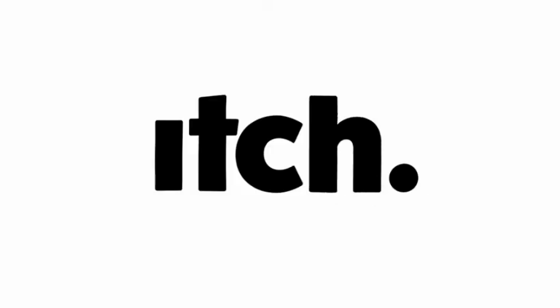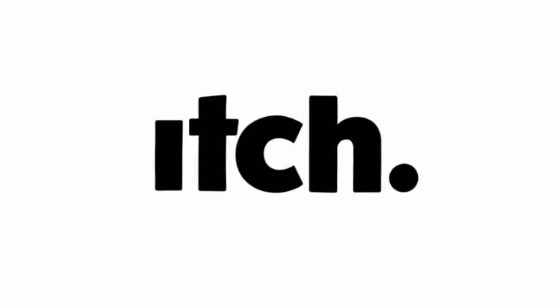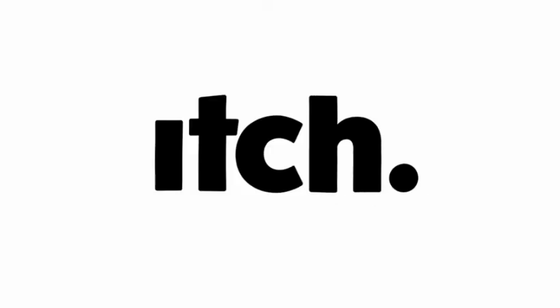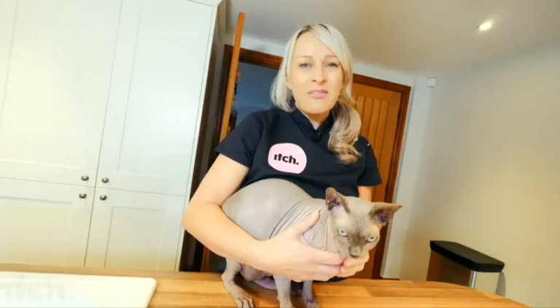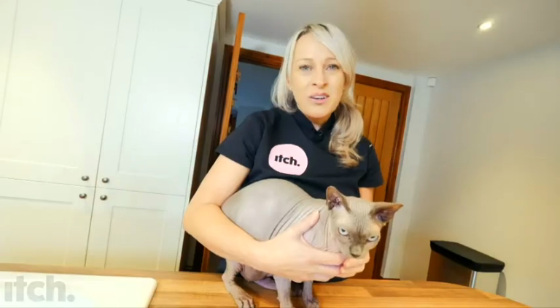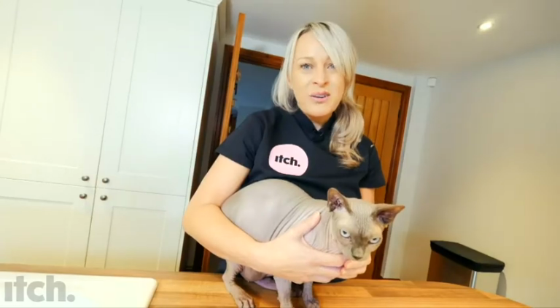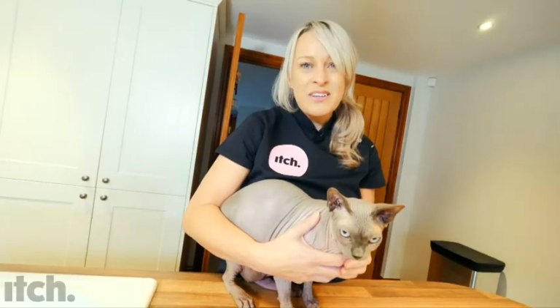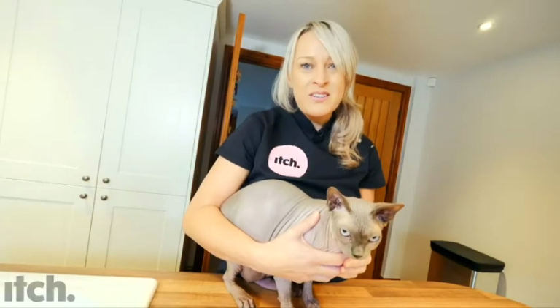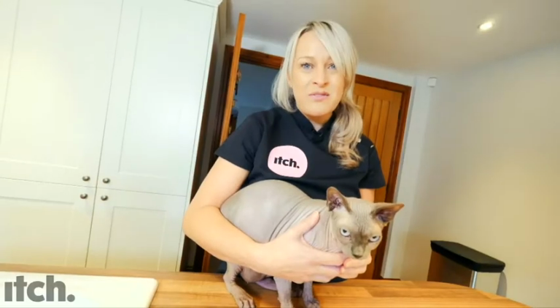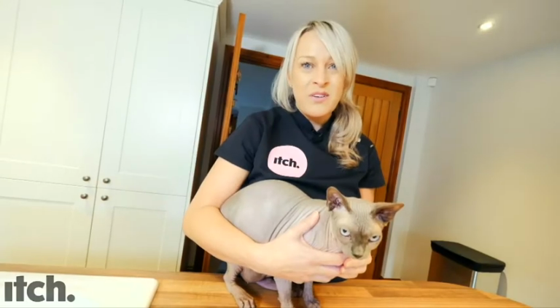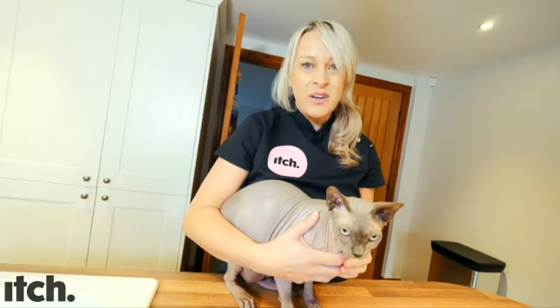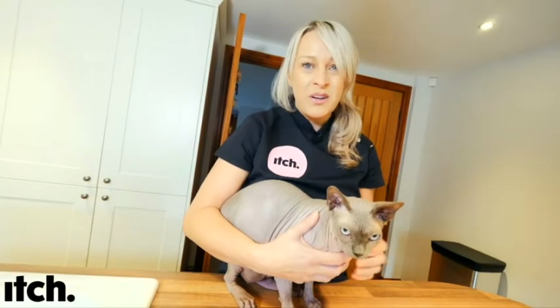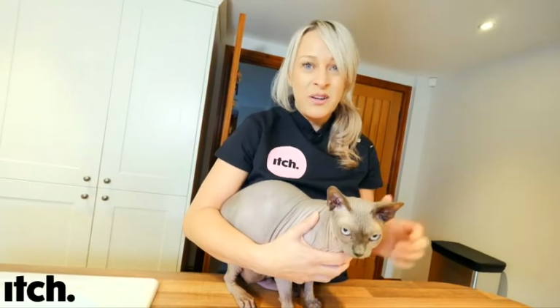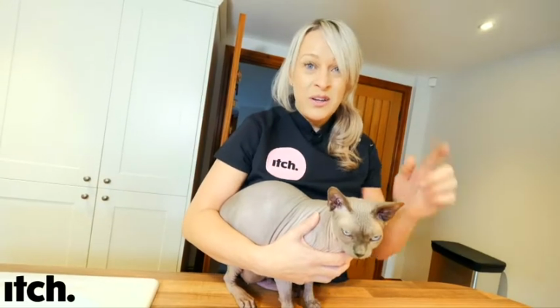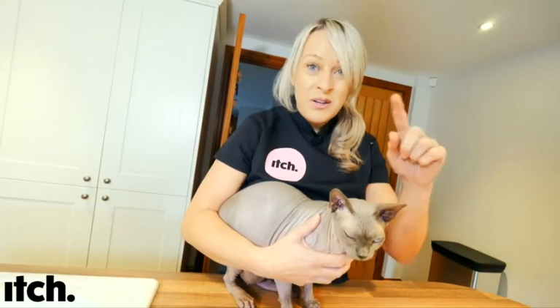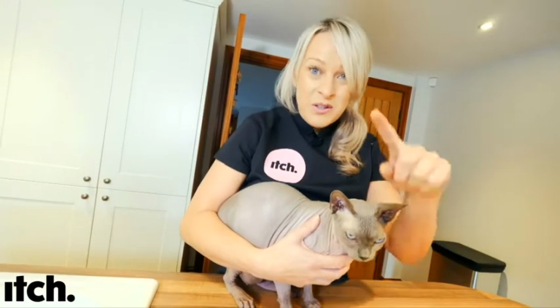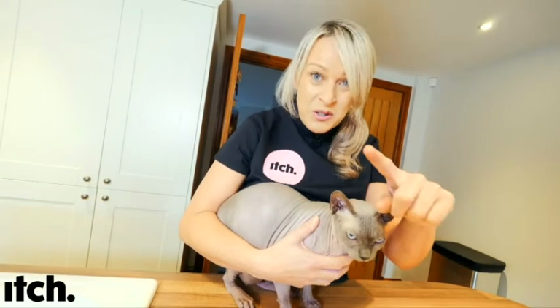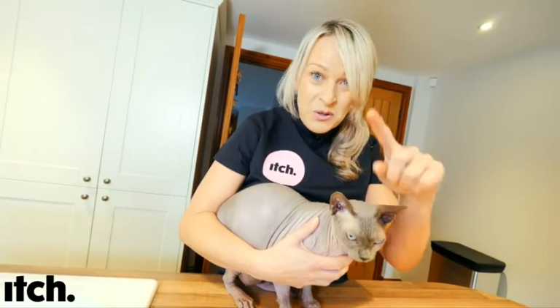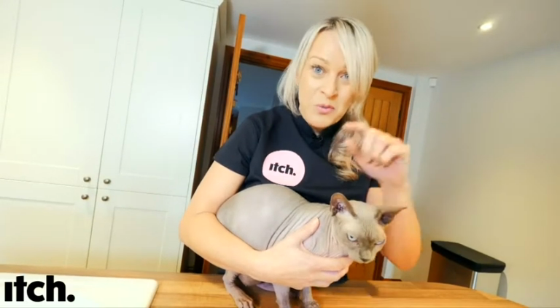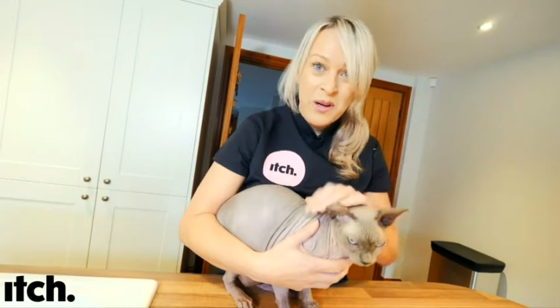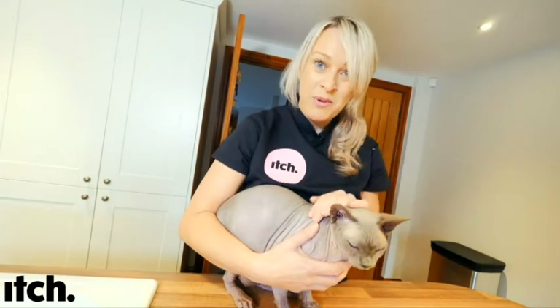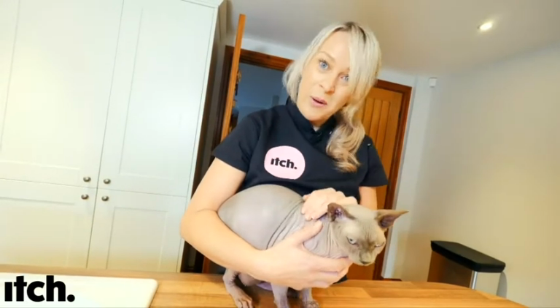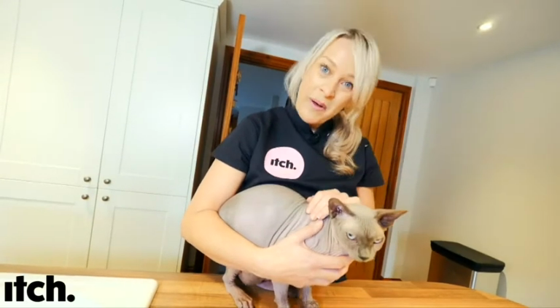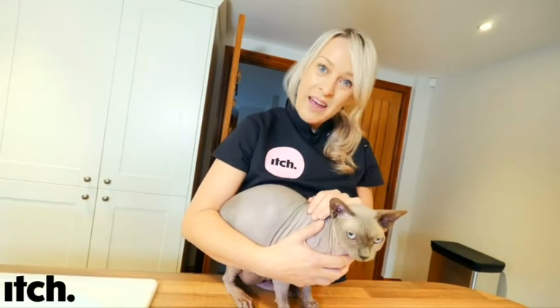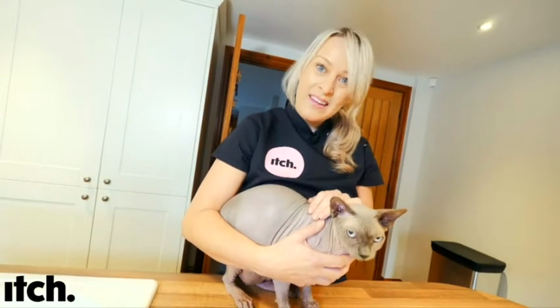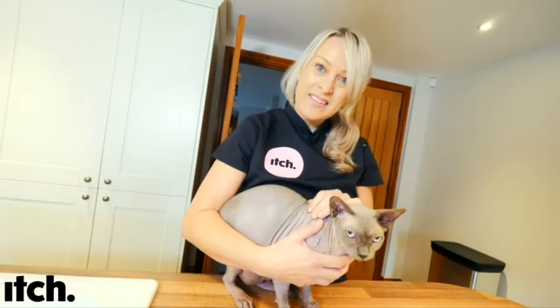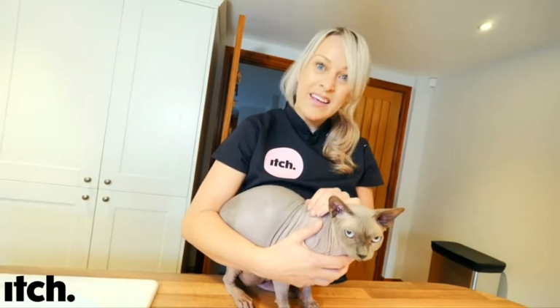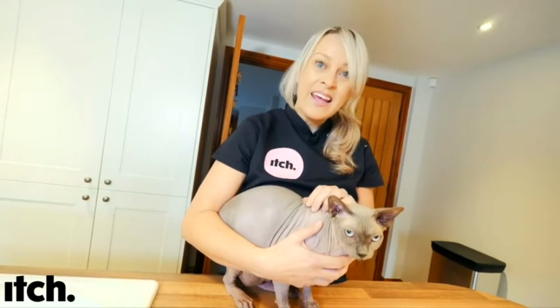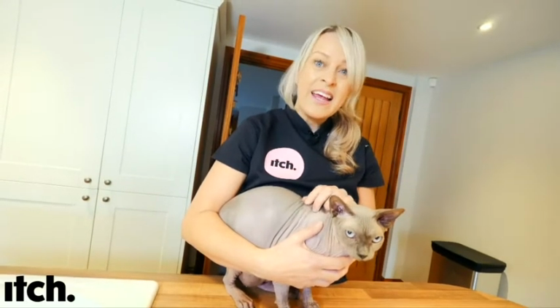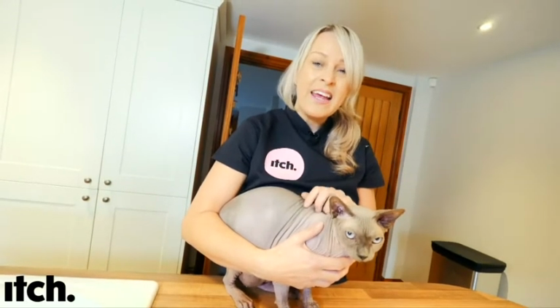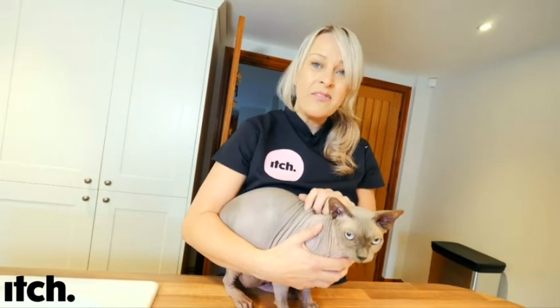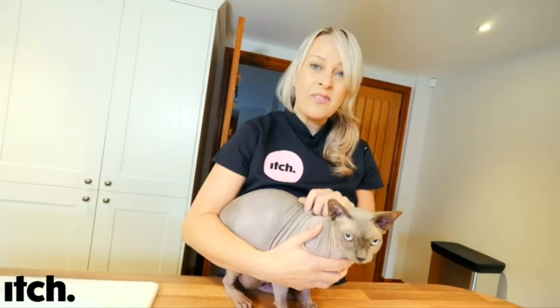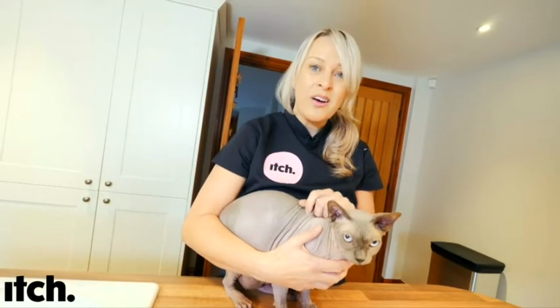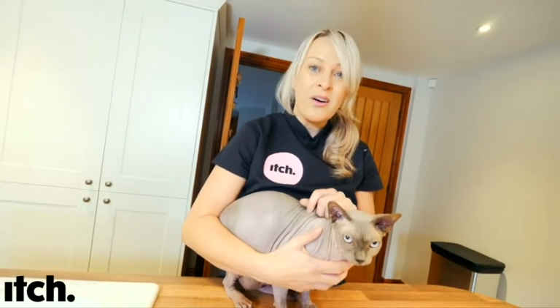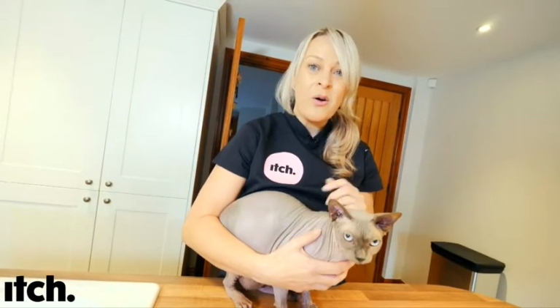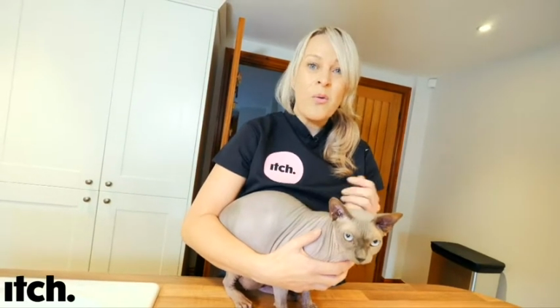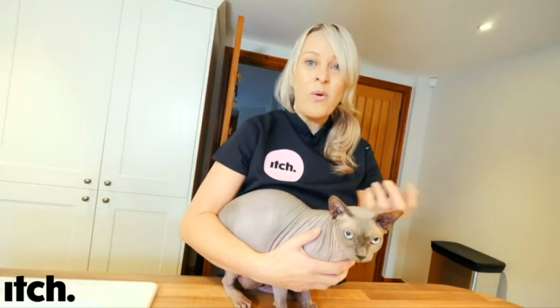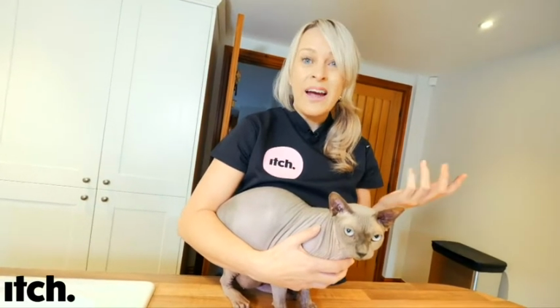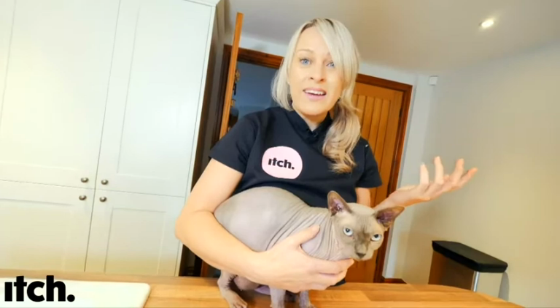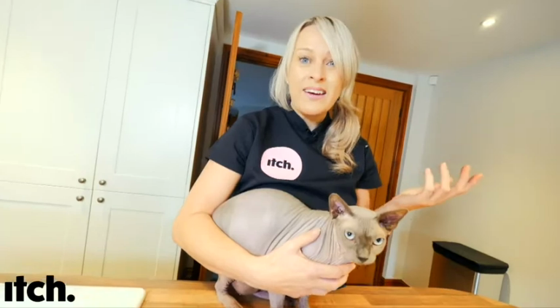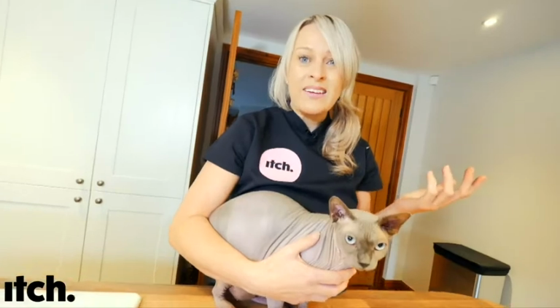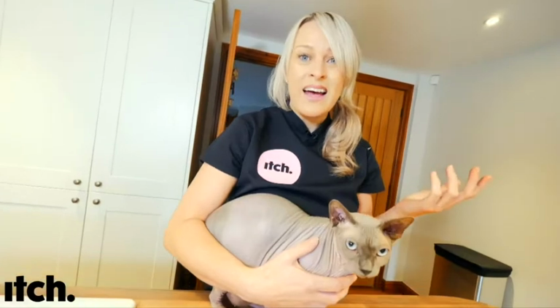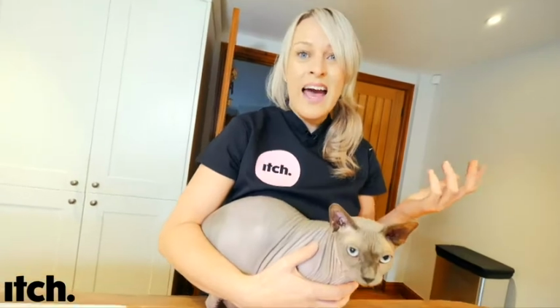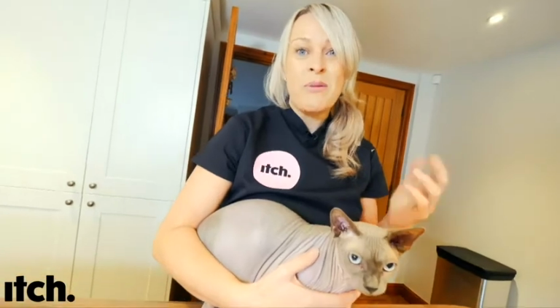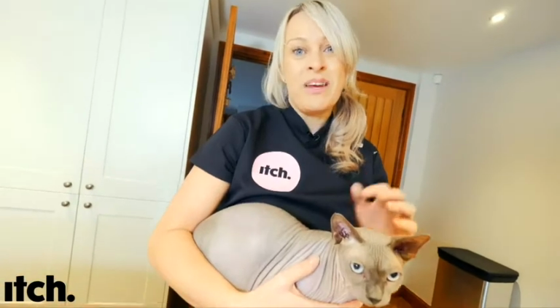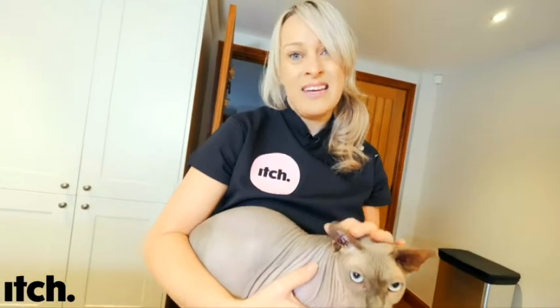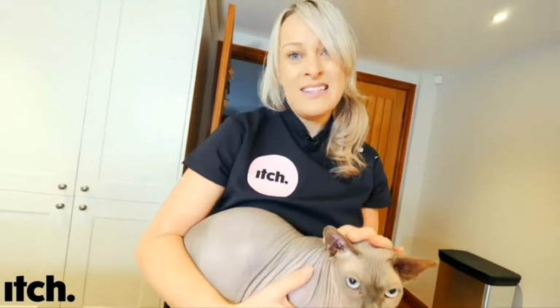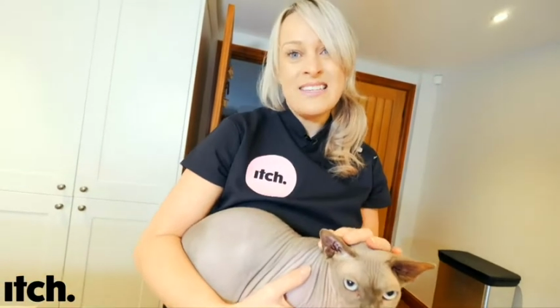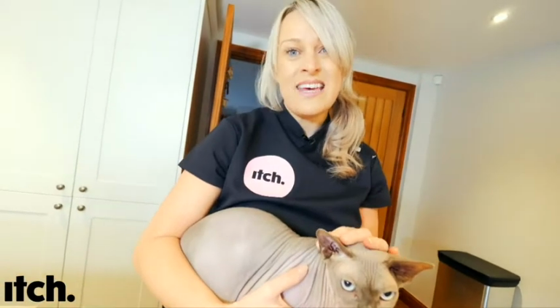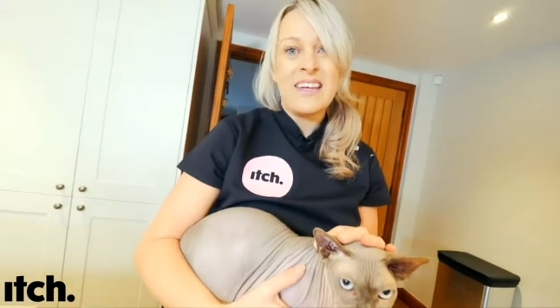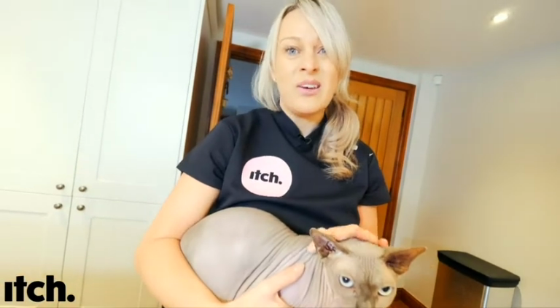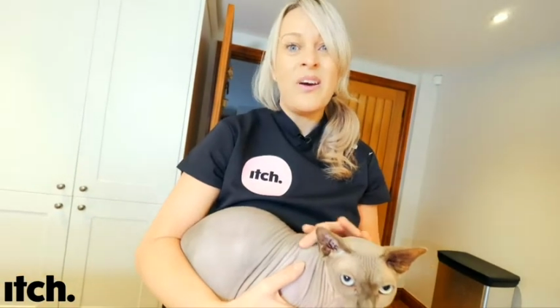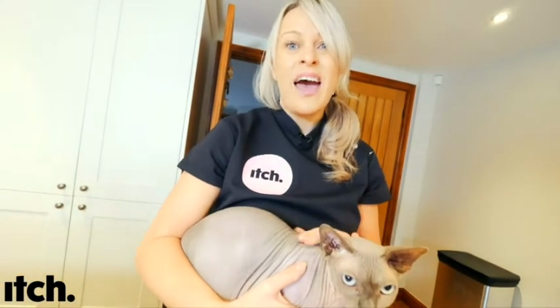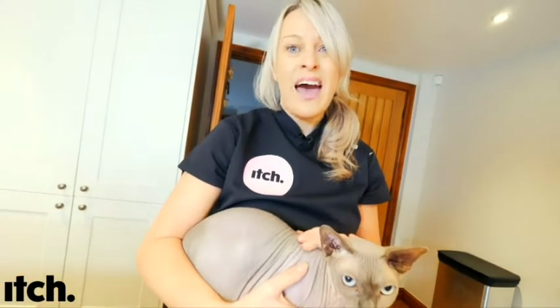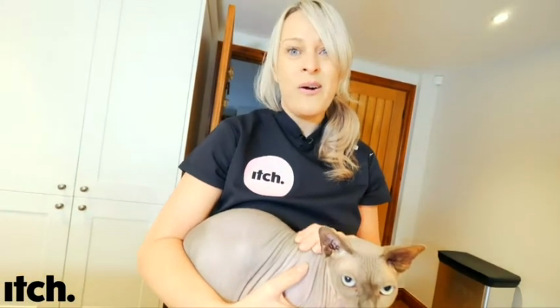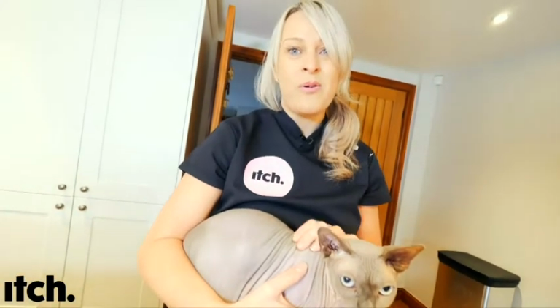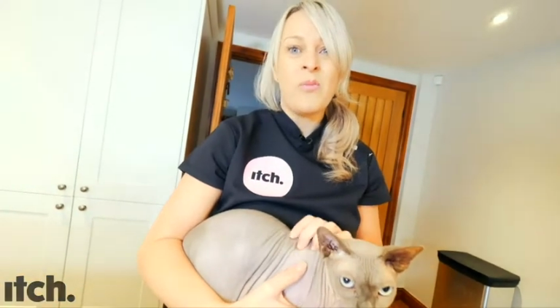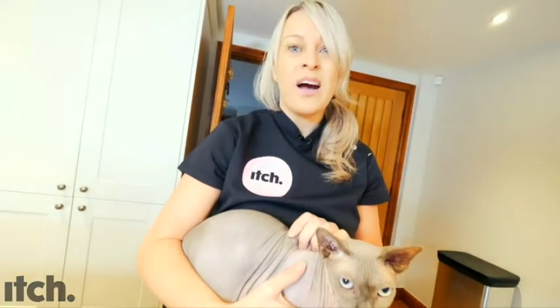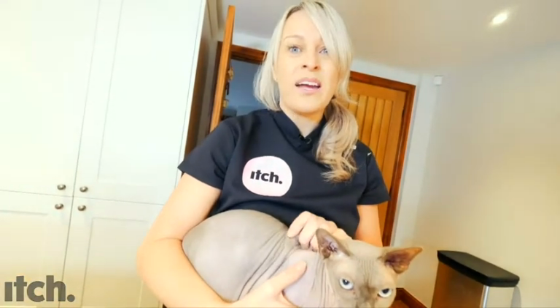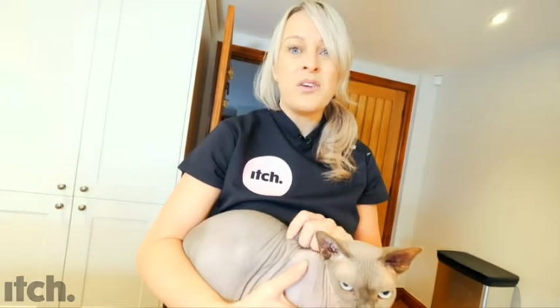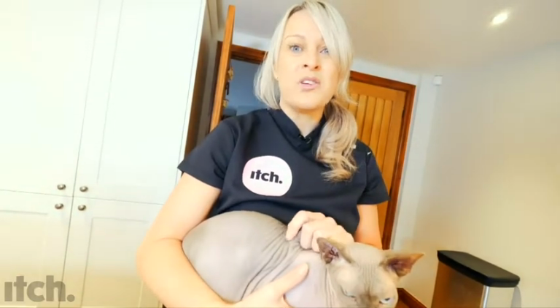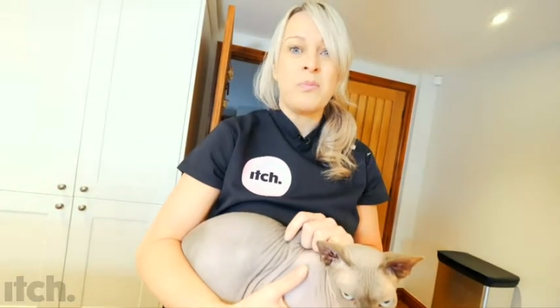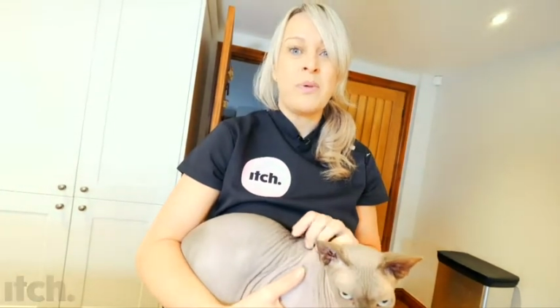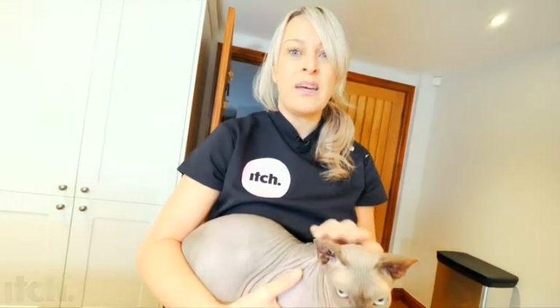I've got a question for you. Do you worm your pets? If not, why not? I'm here to tell you how and why you should be.